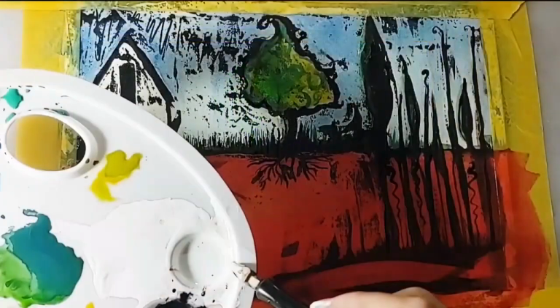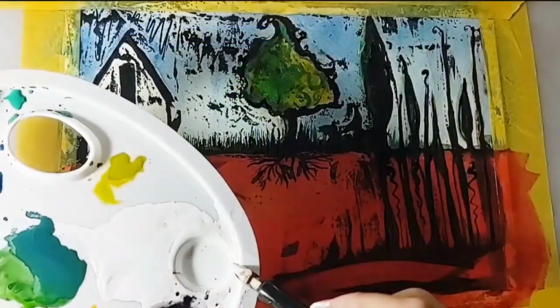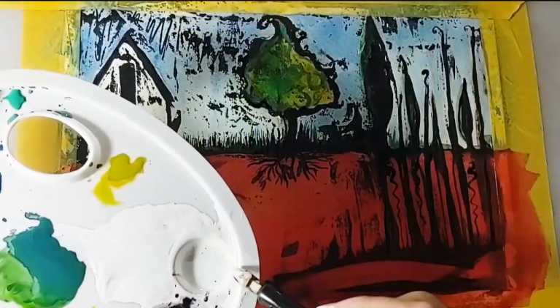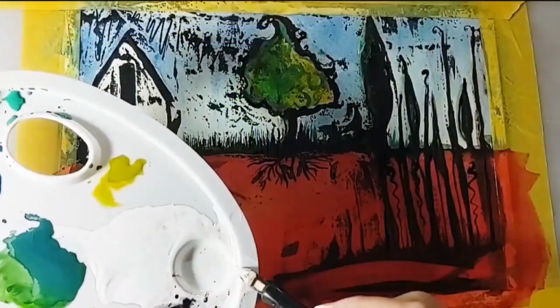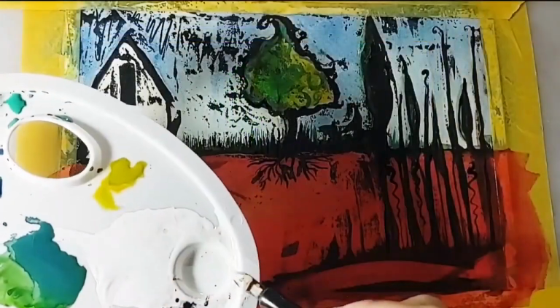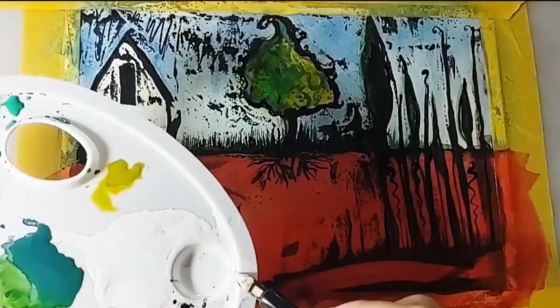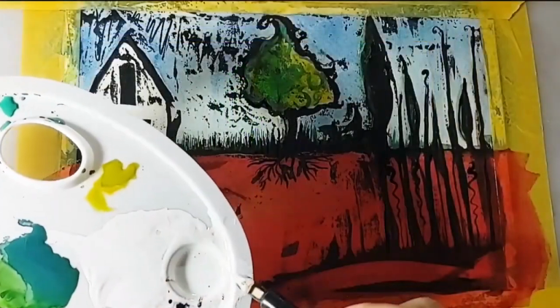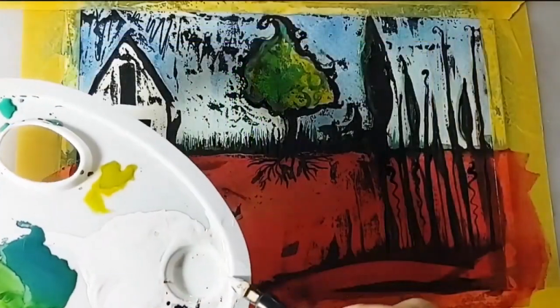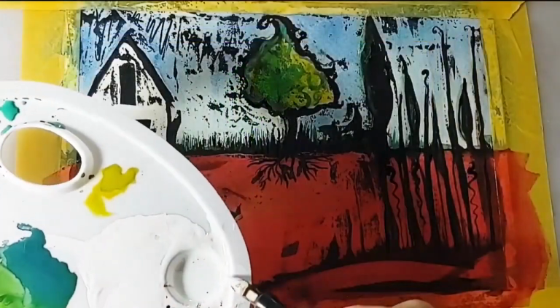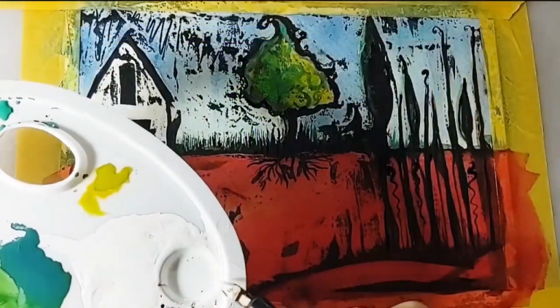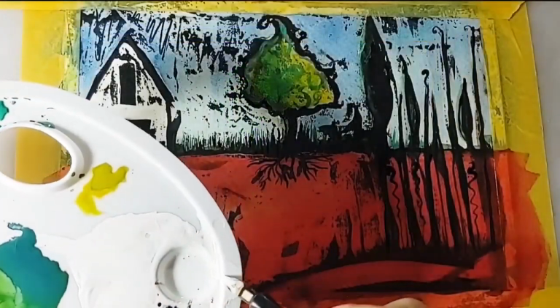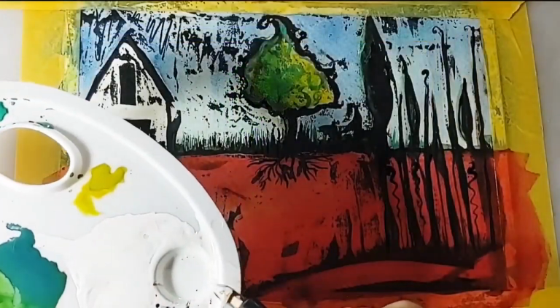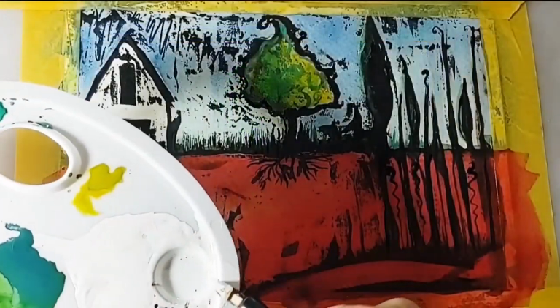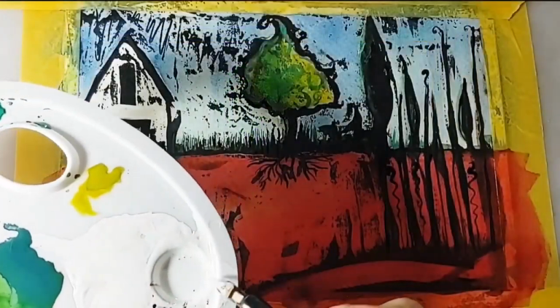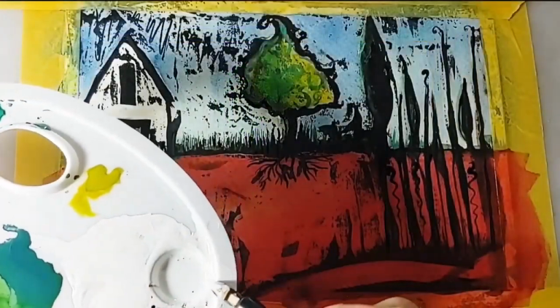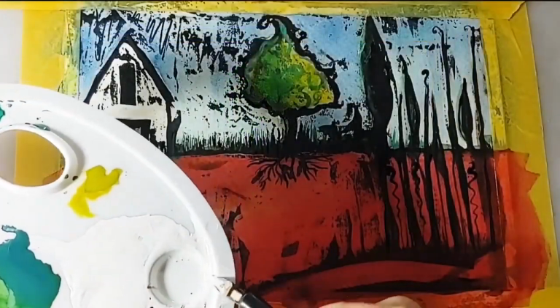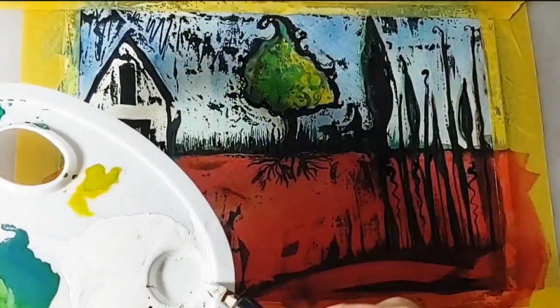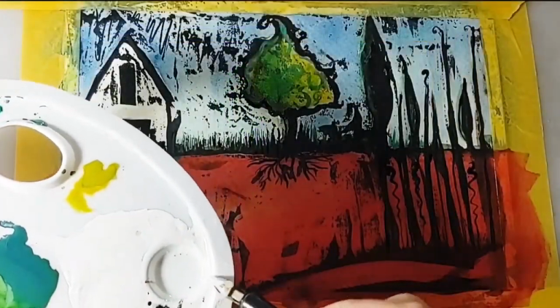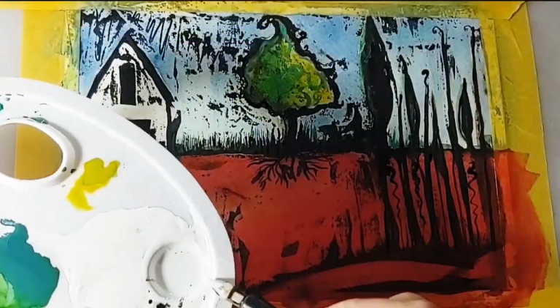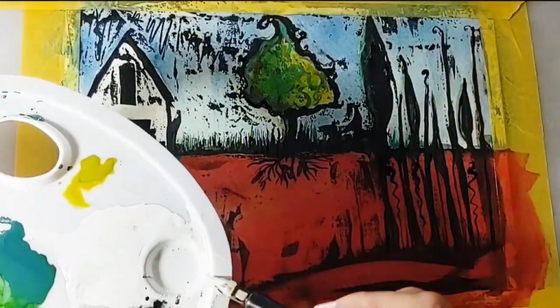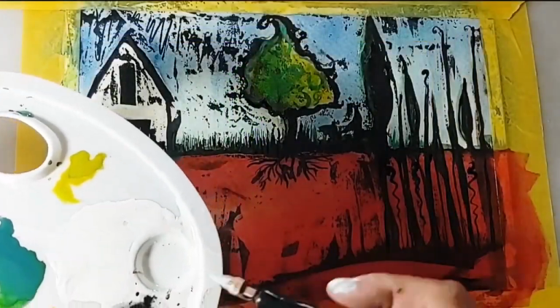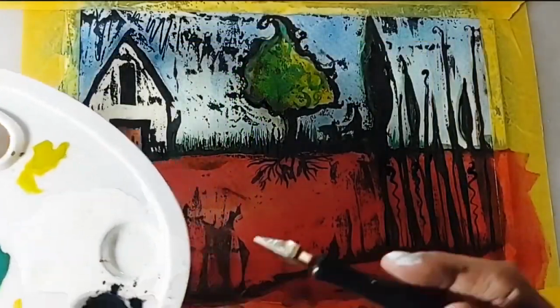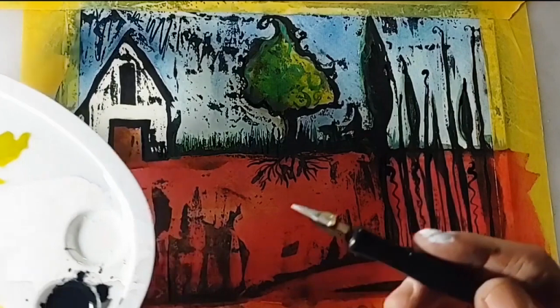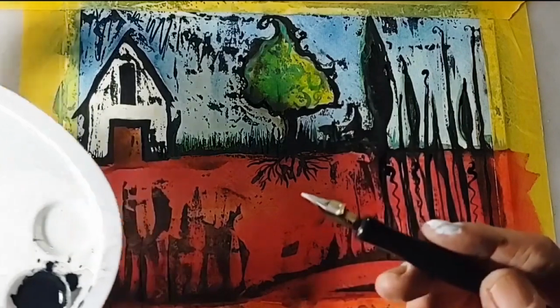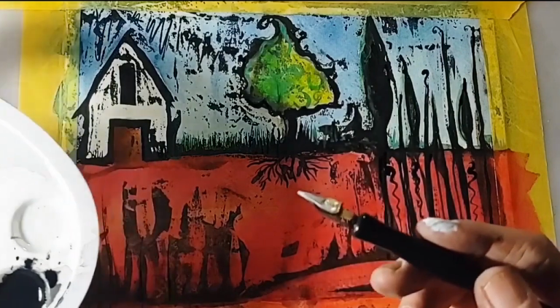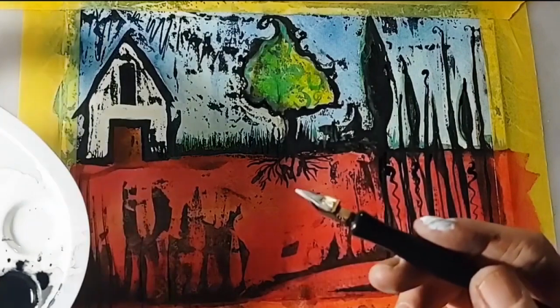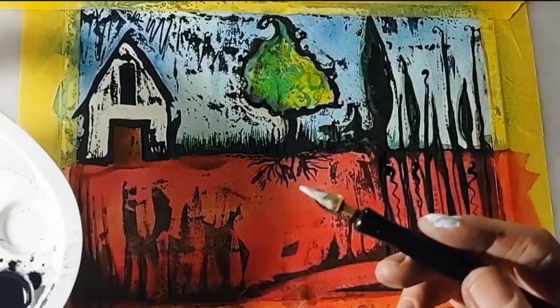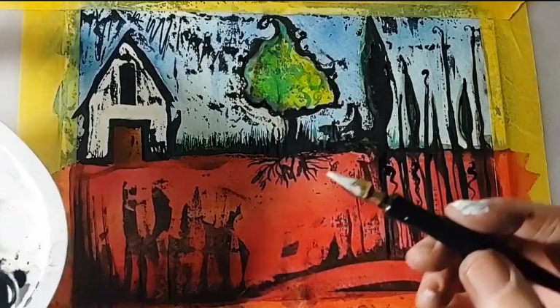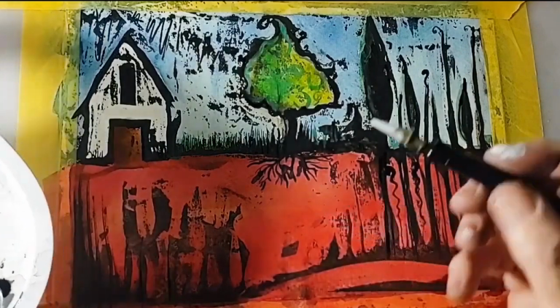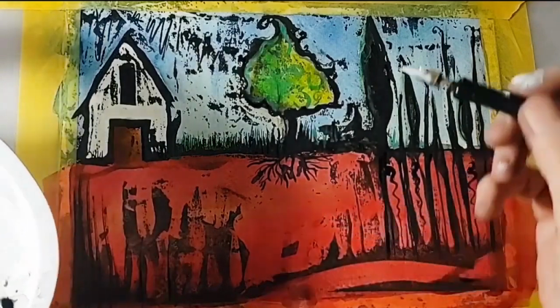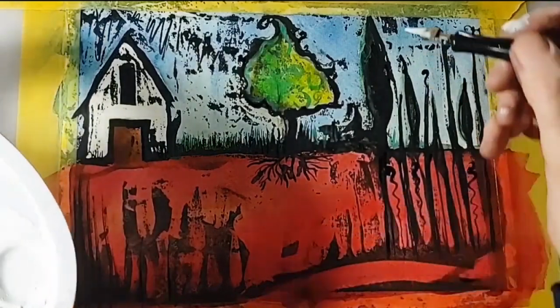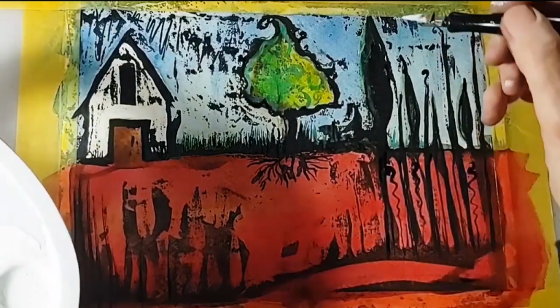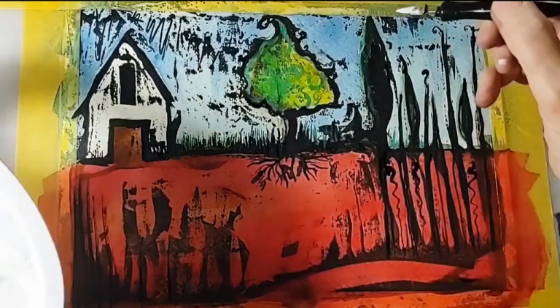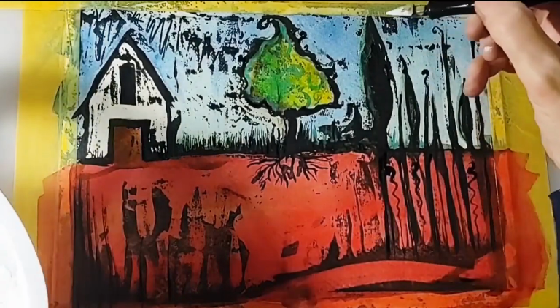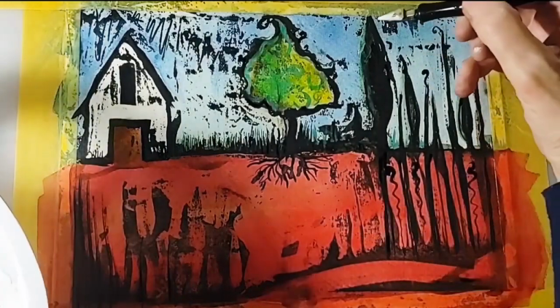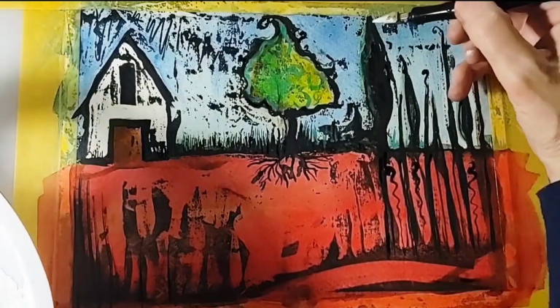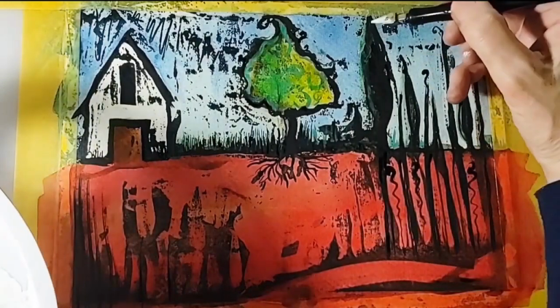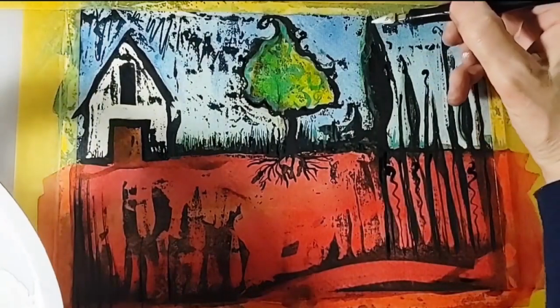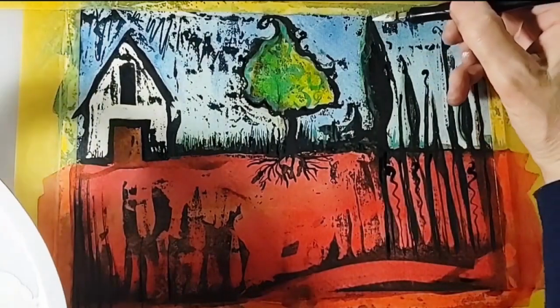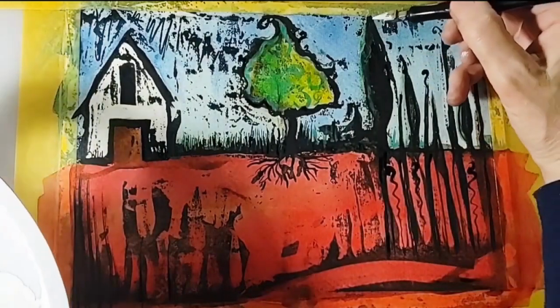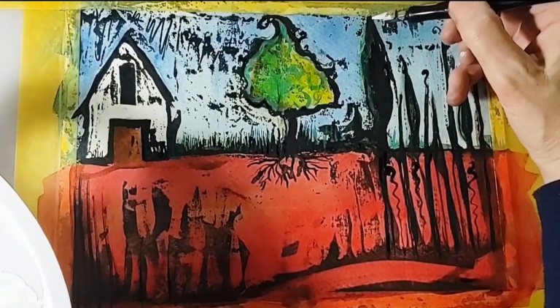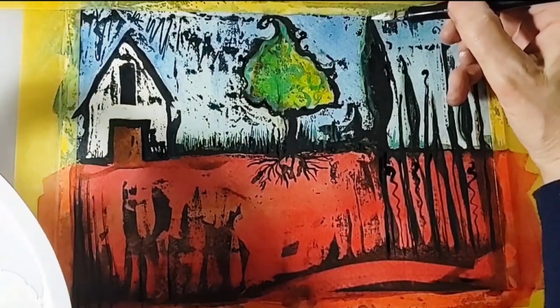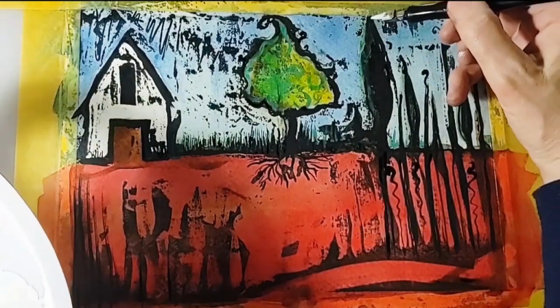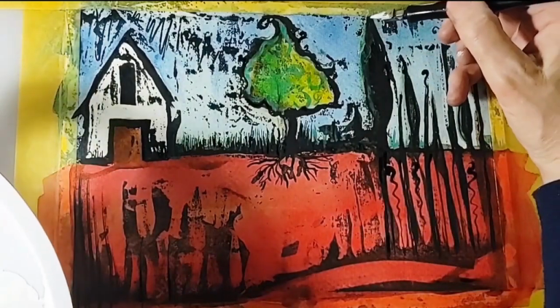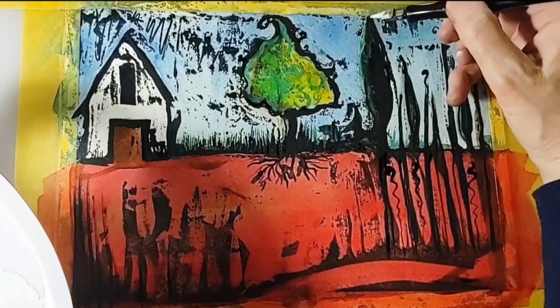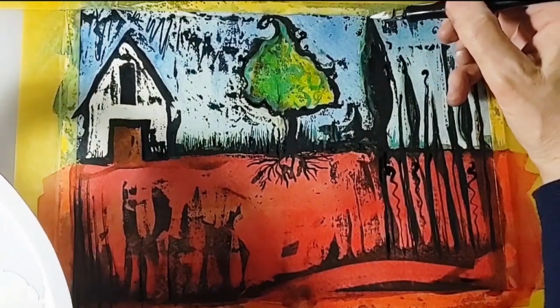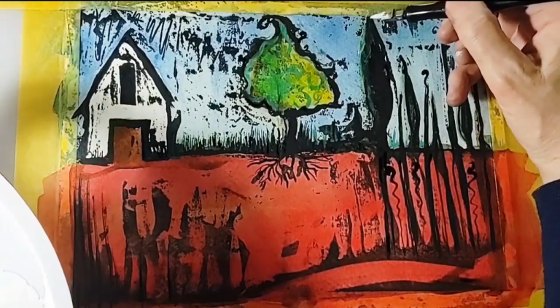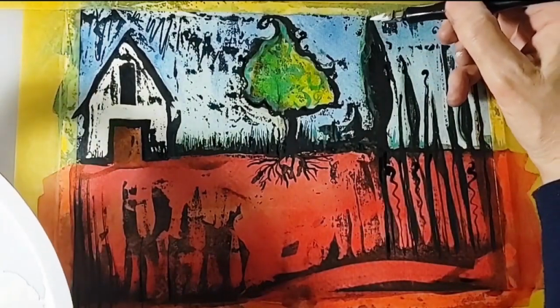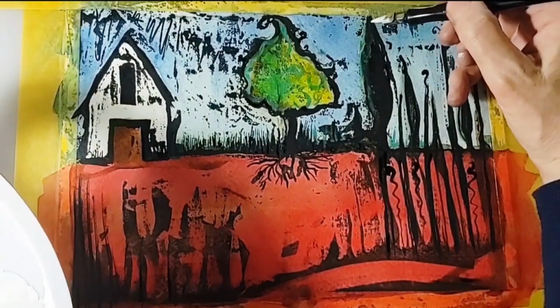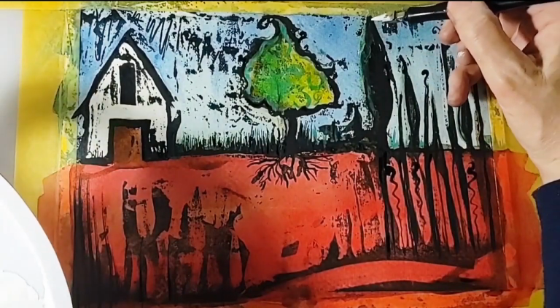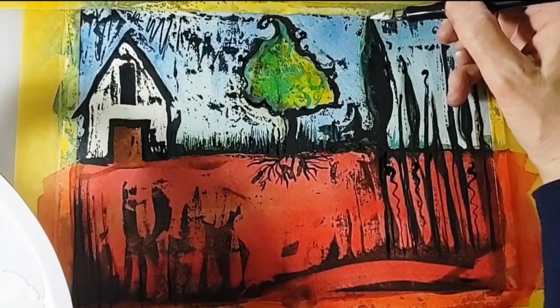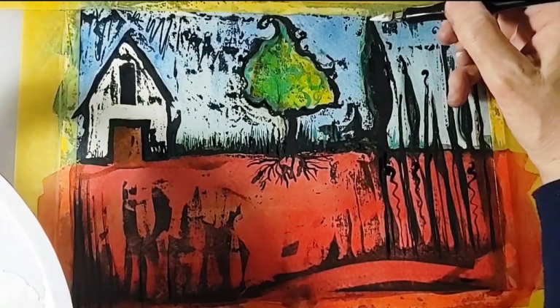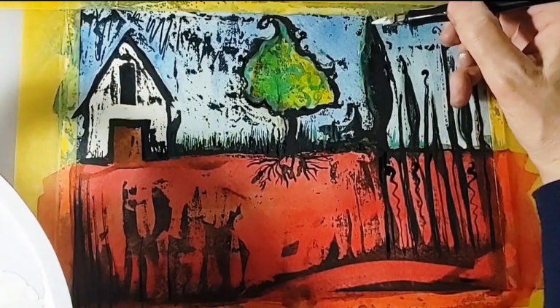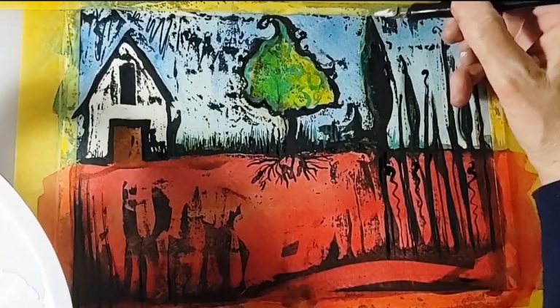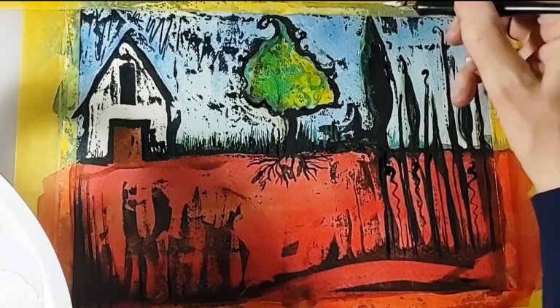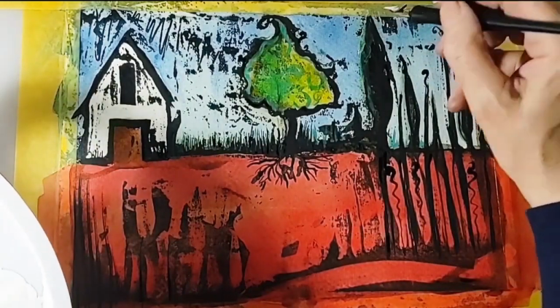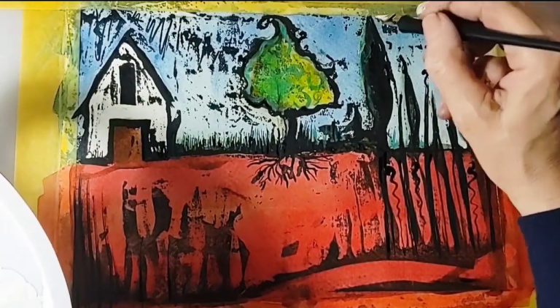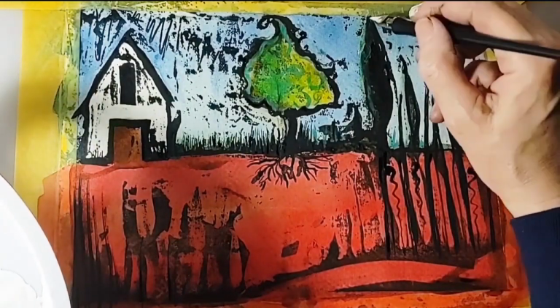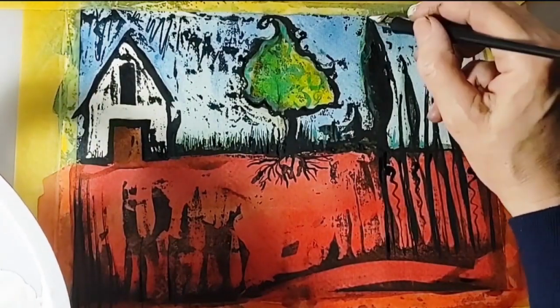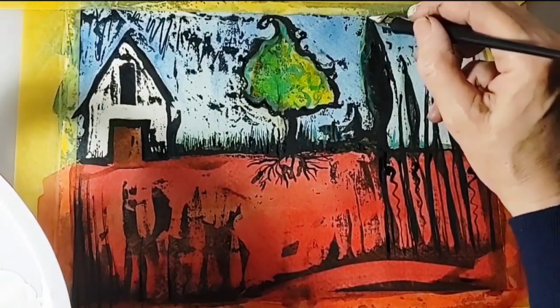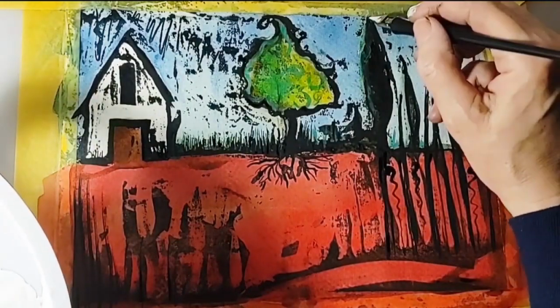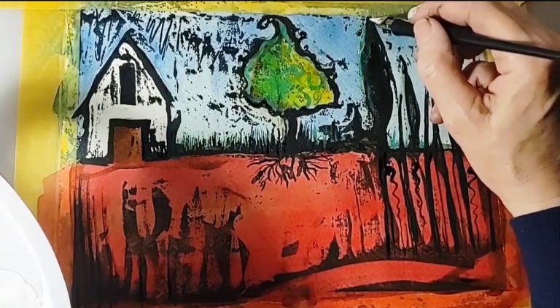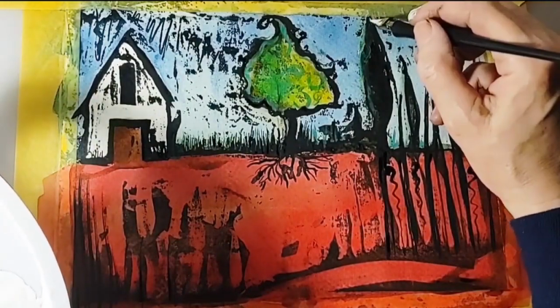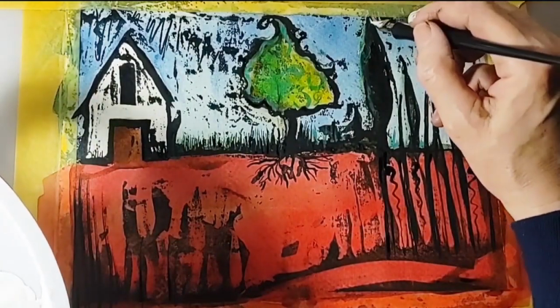Finally, add highlights and detail with Talens Art Creation opaque gouache. A dip pen was used in this example.